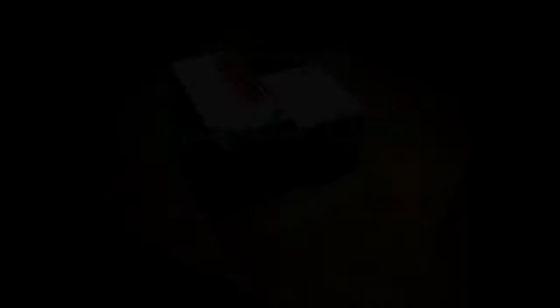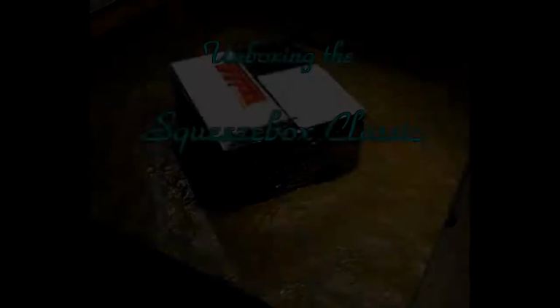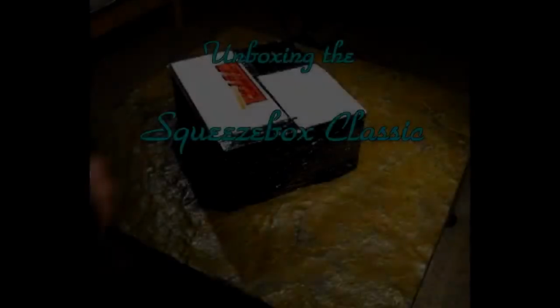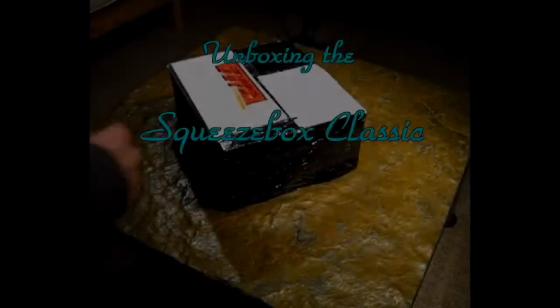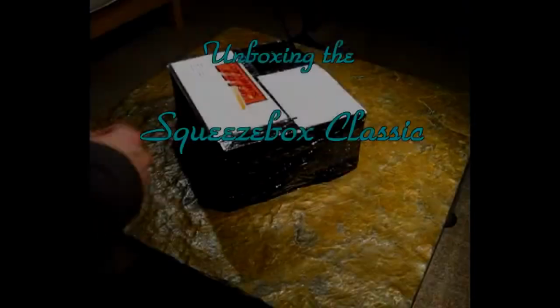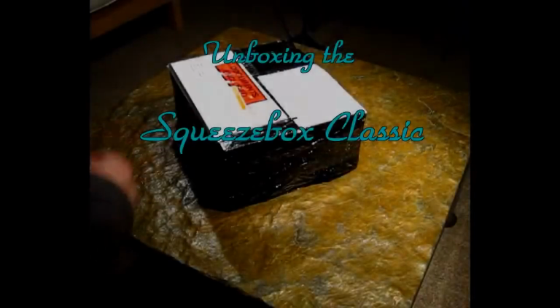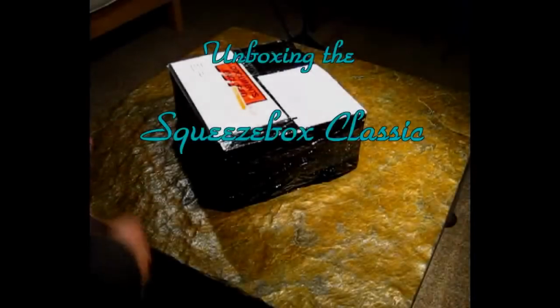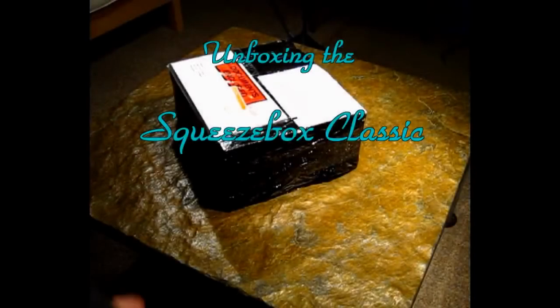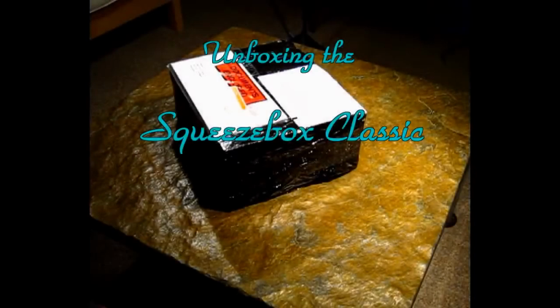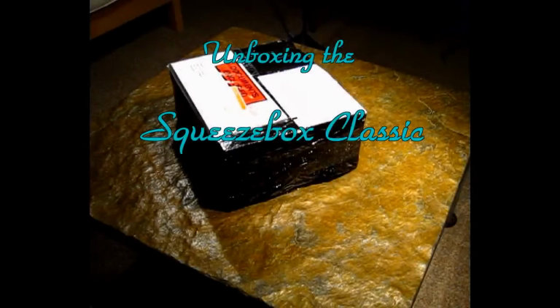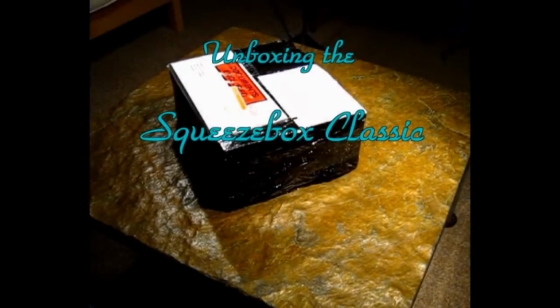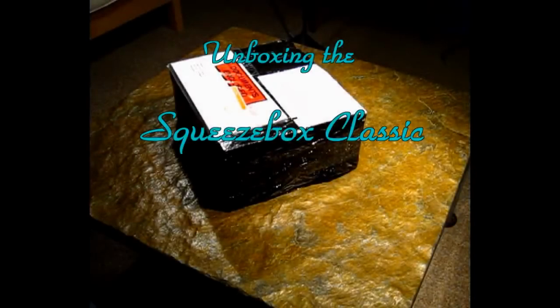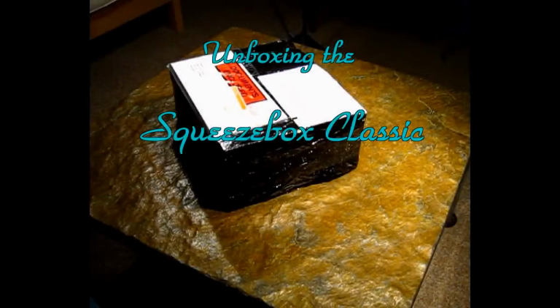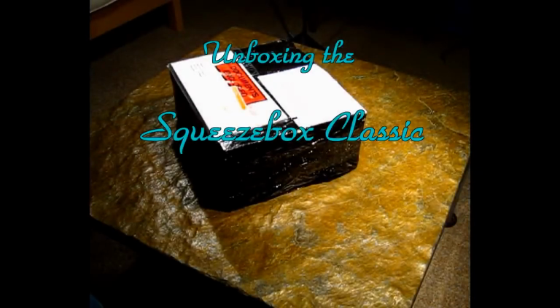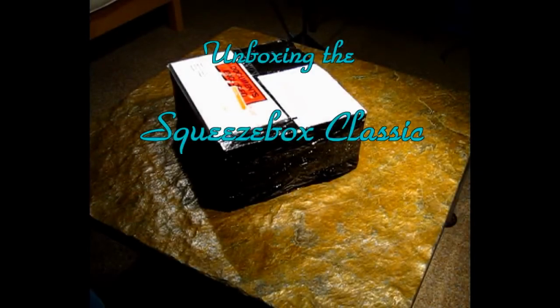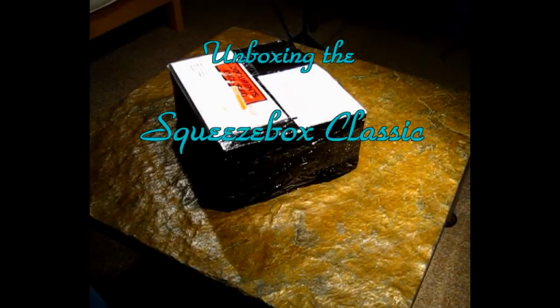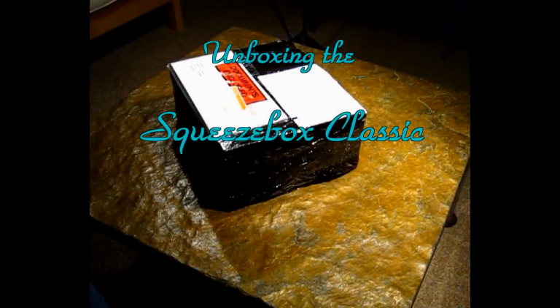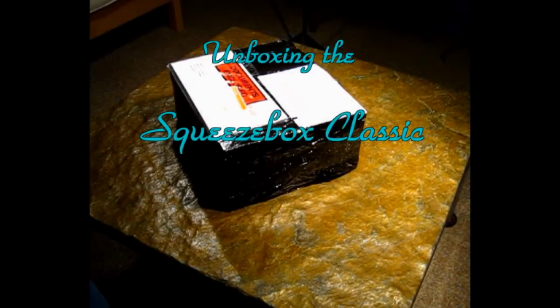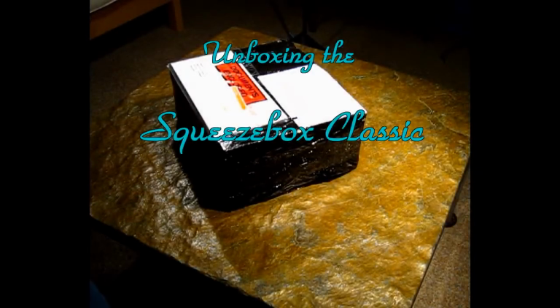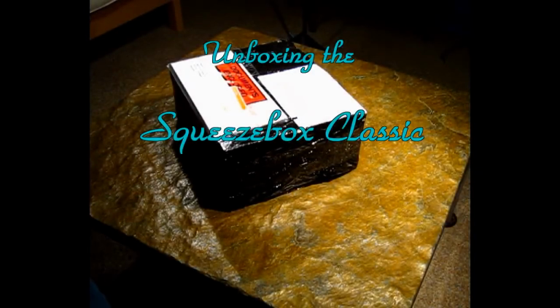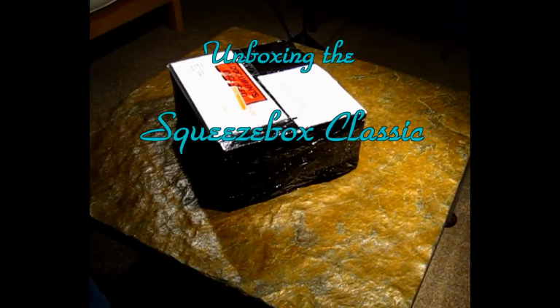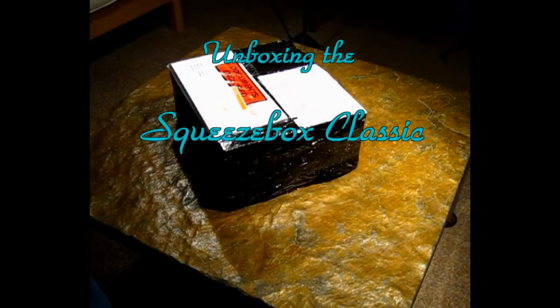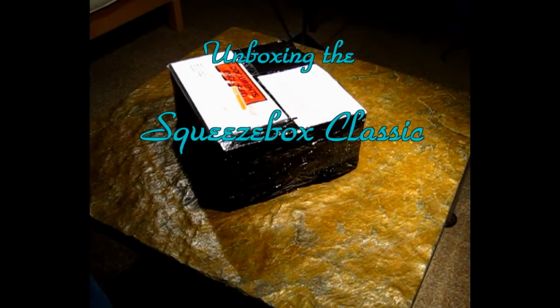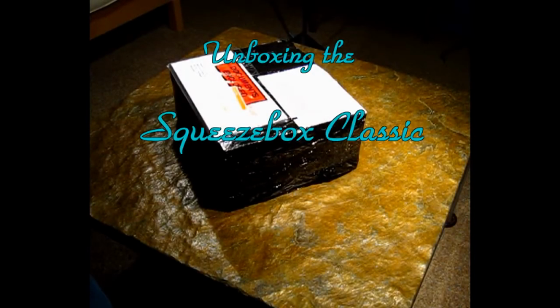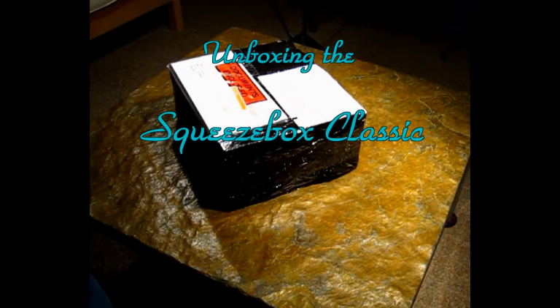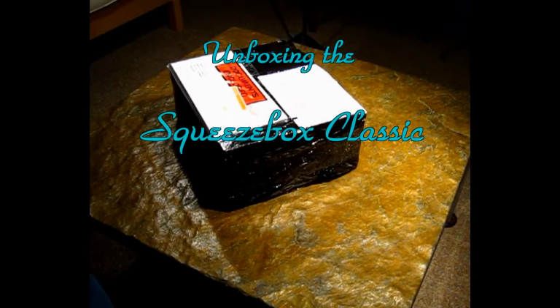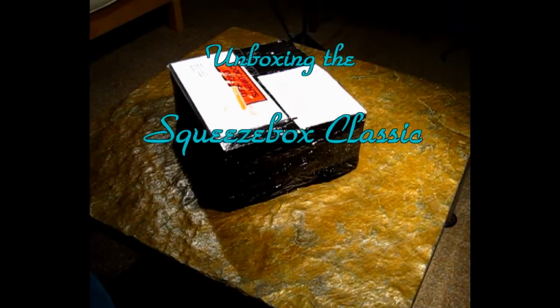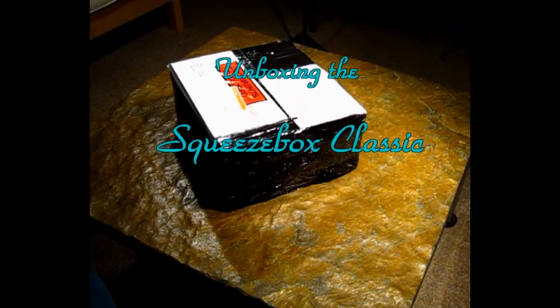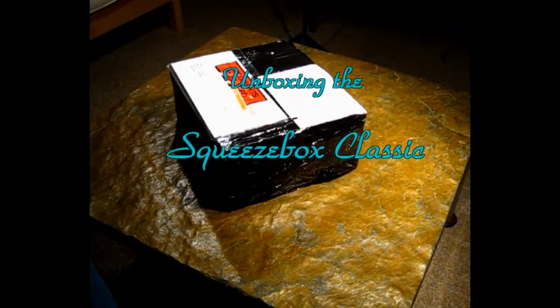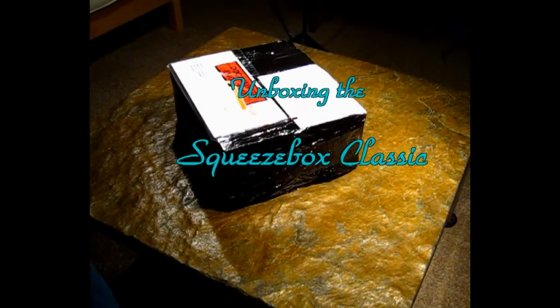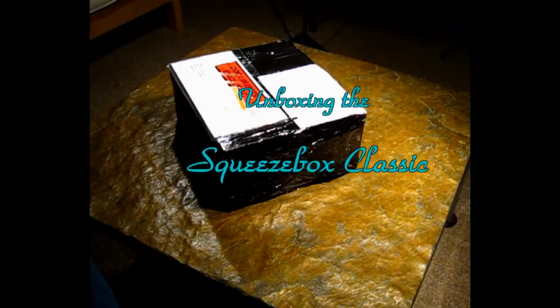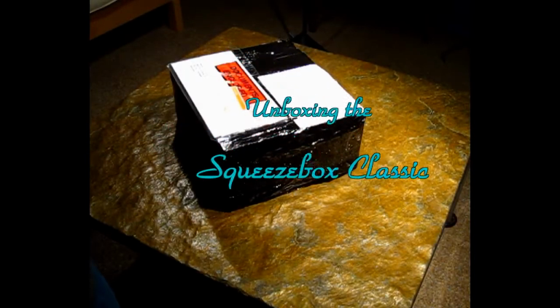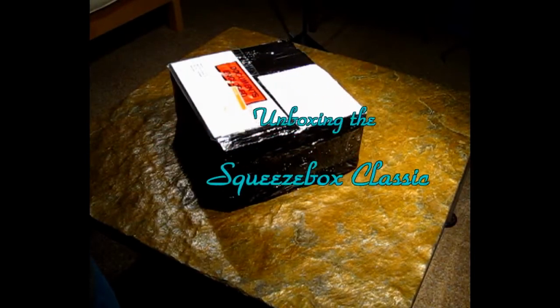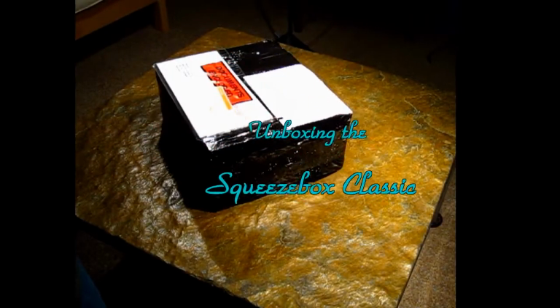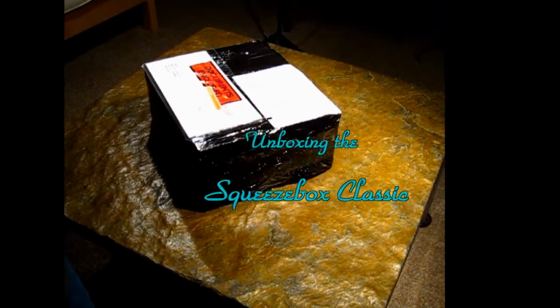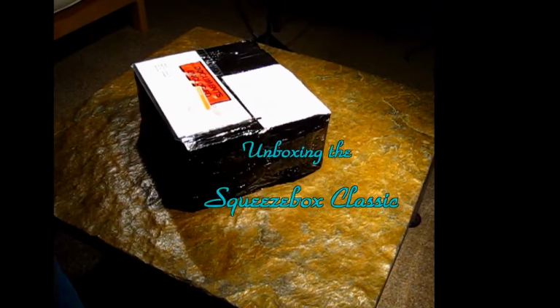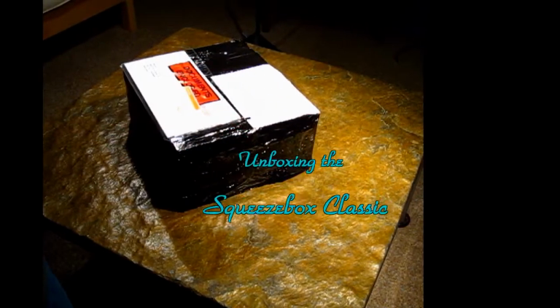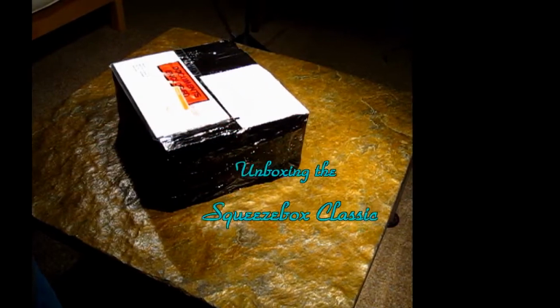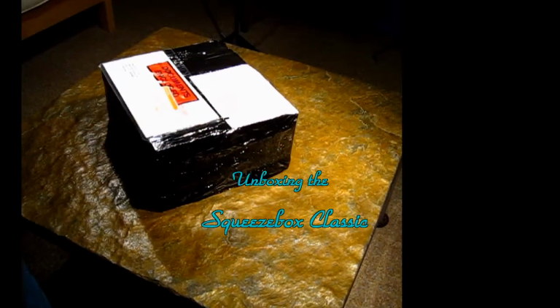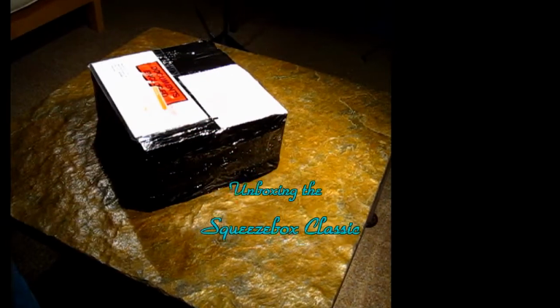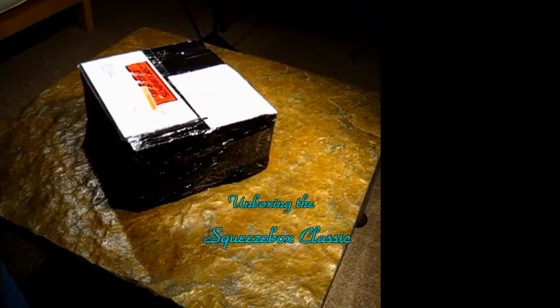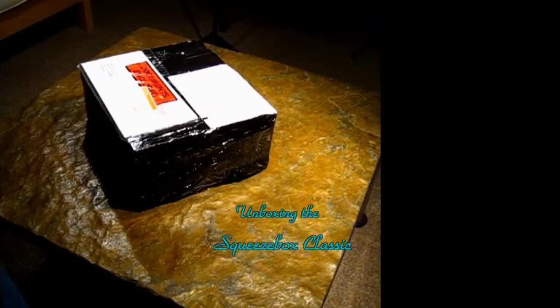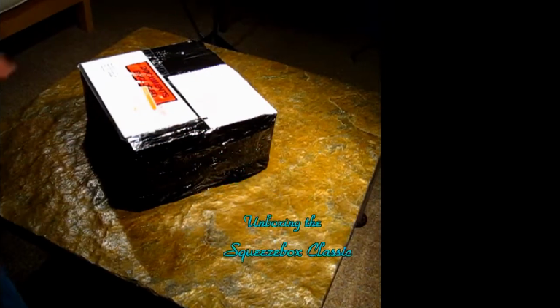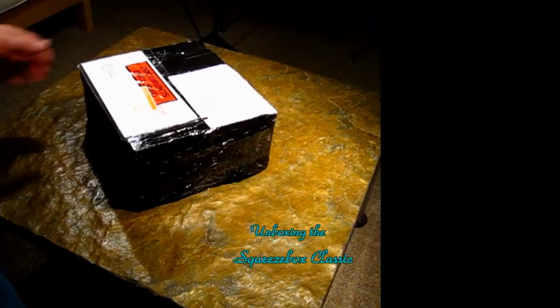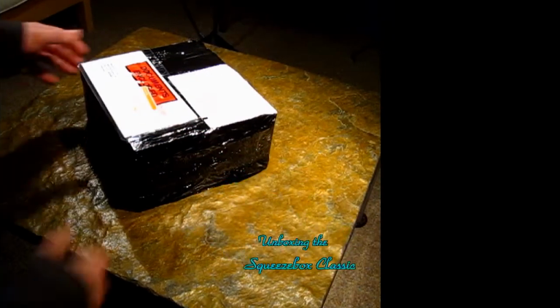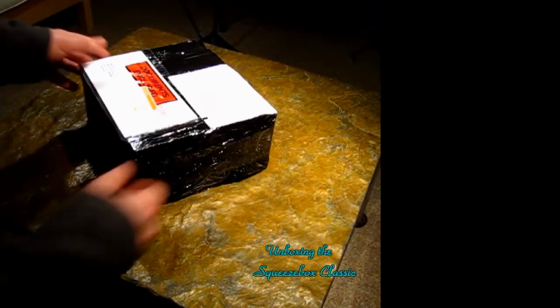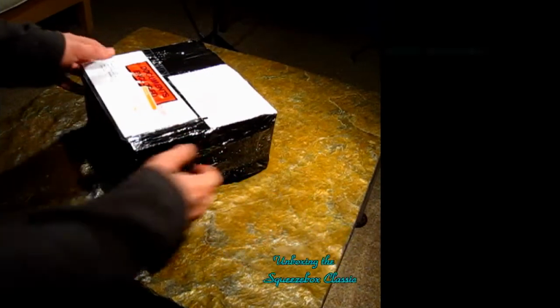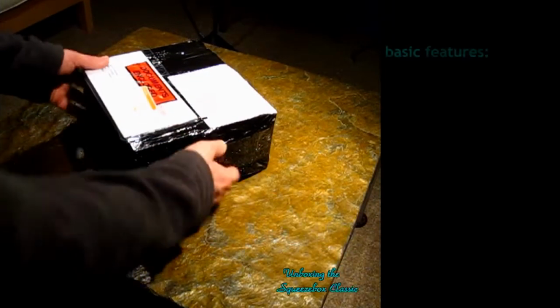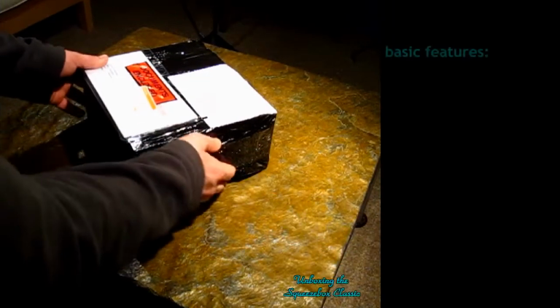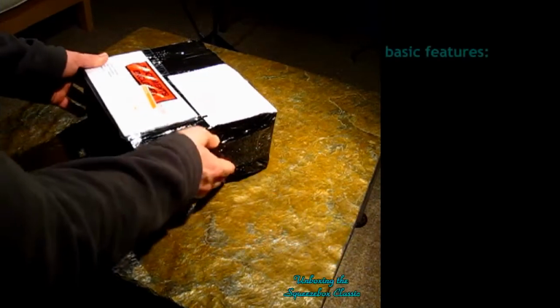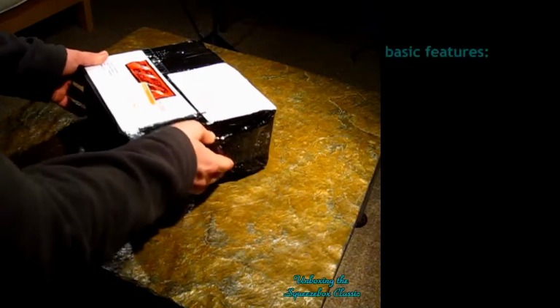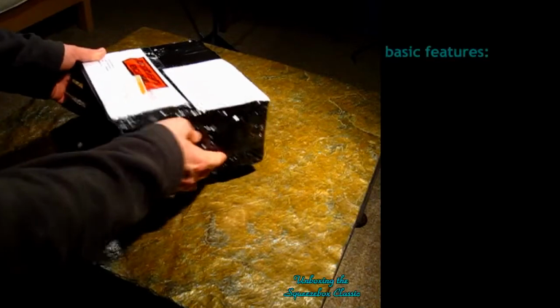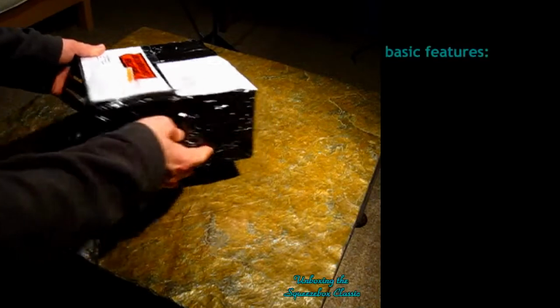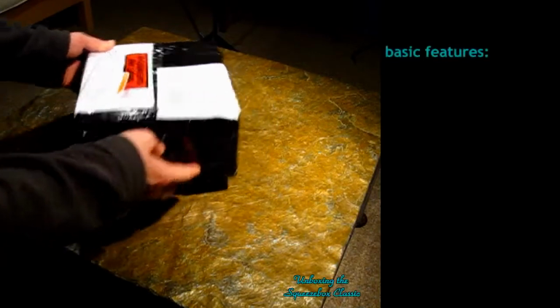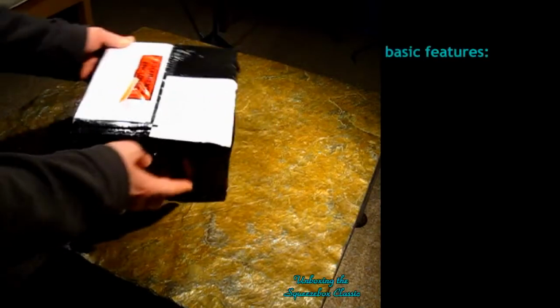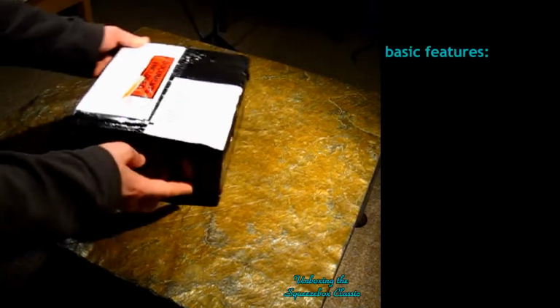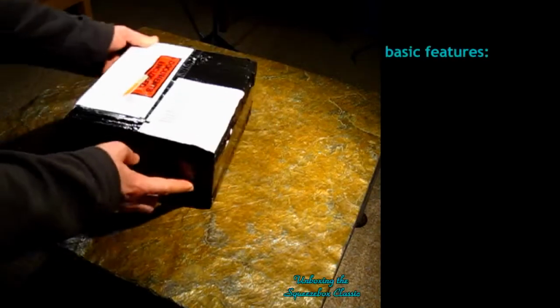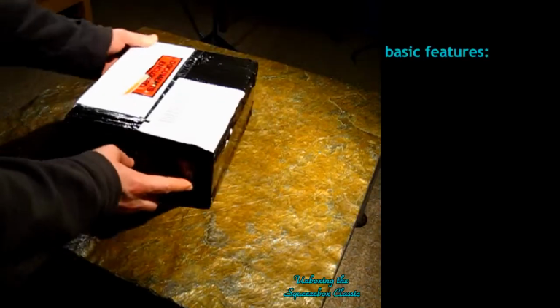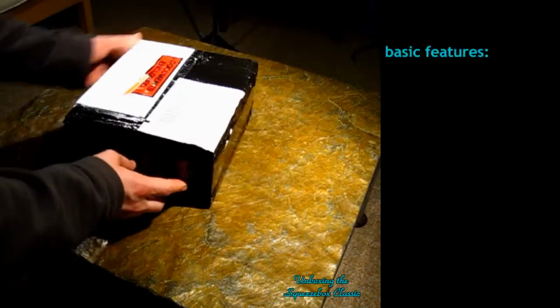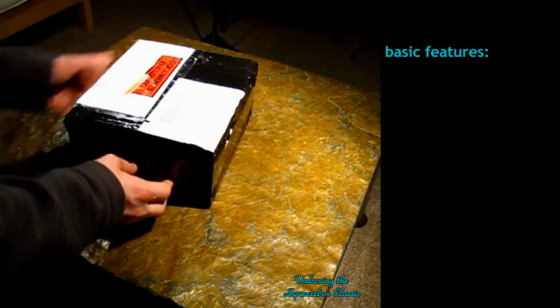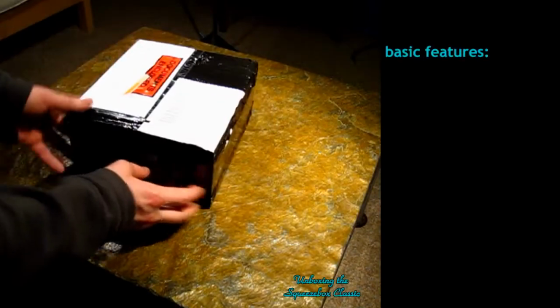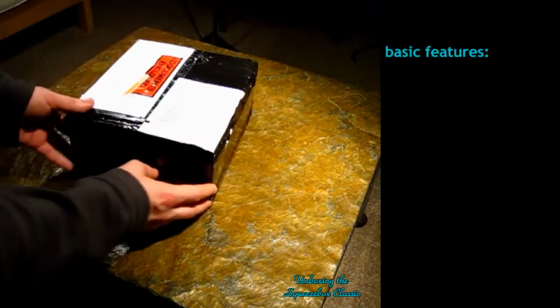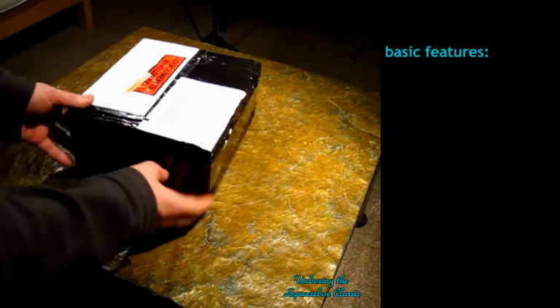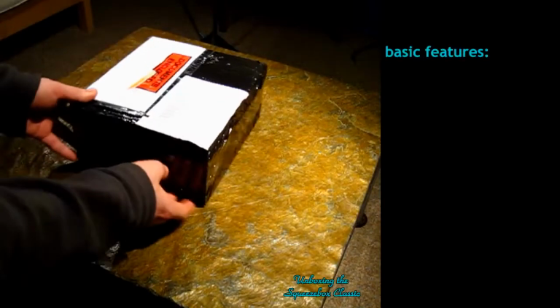Hi, this is my unboxing video of the Logitech Squeezebox Classic. I just received it today.